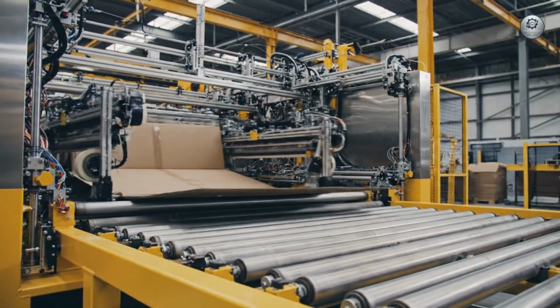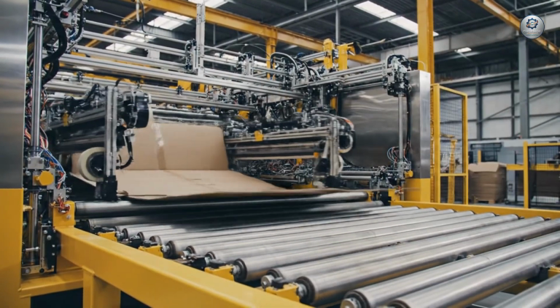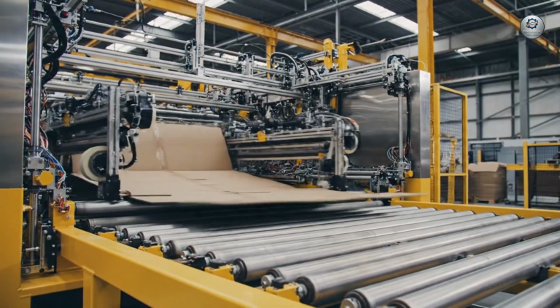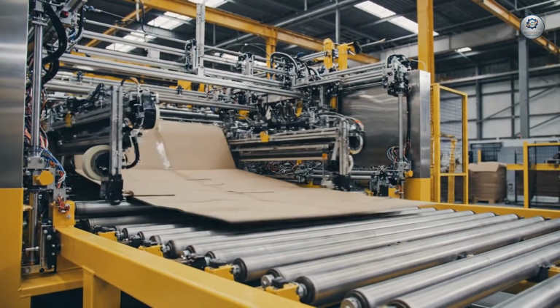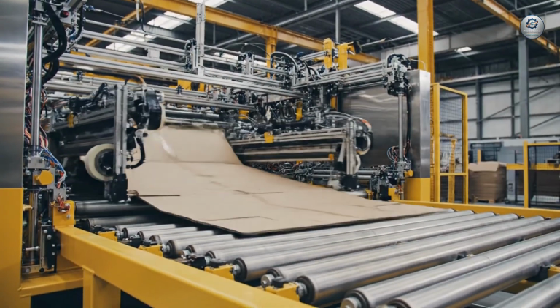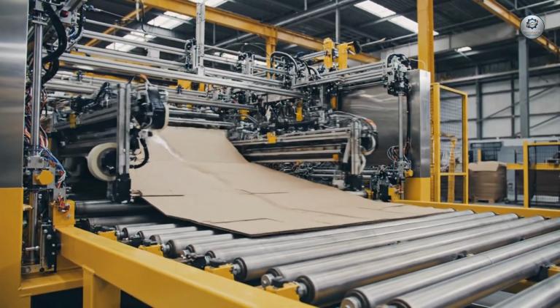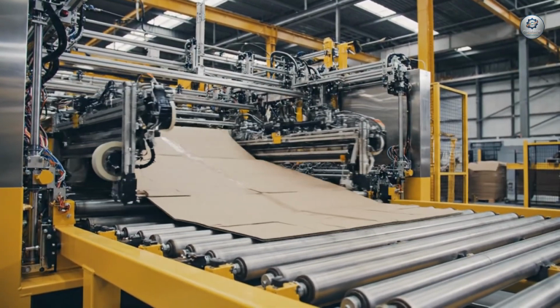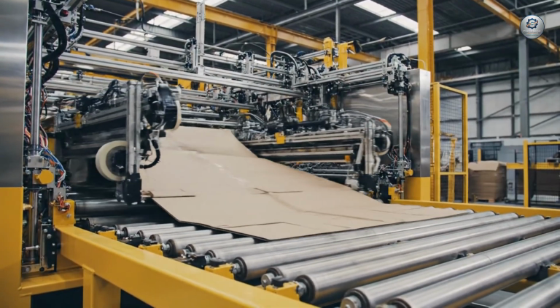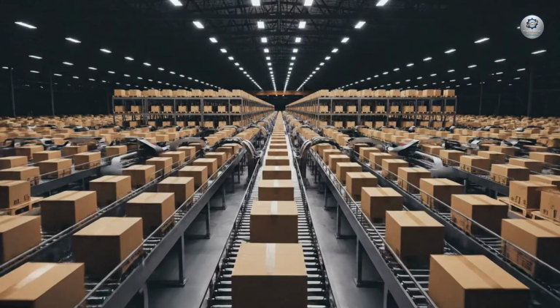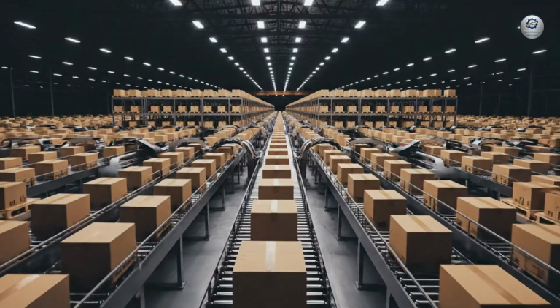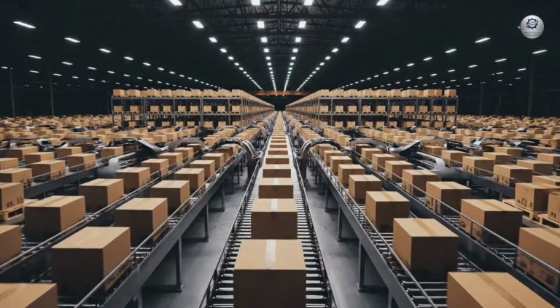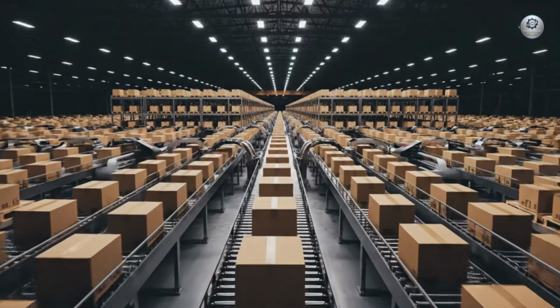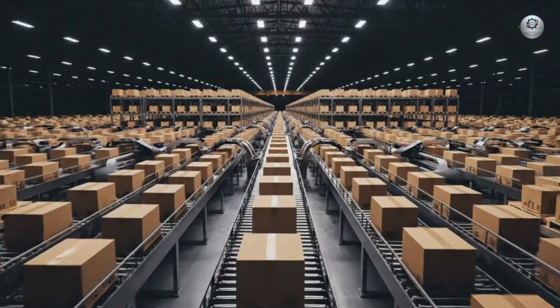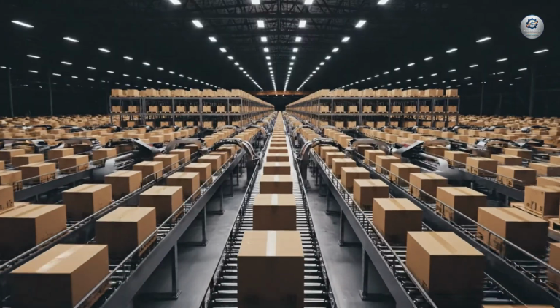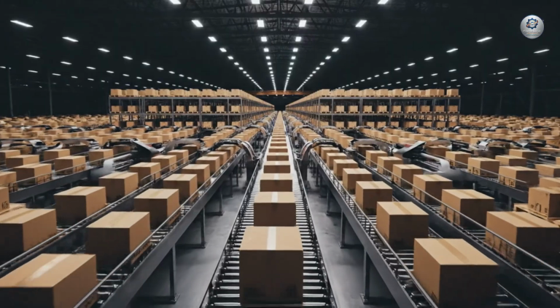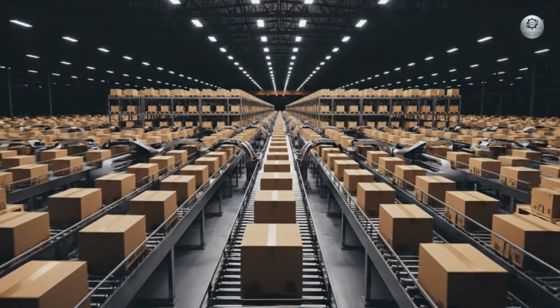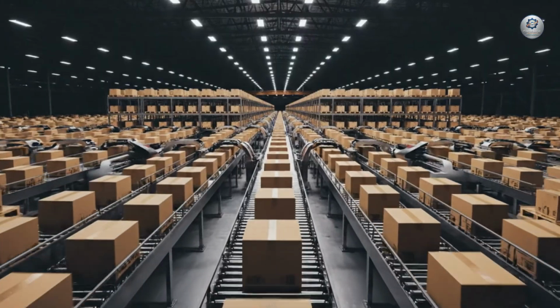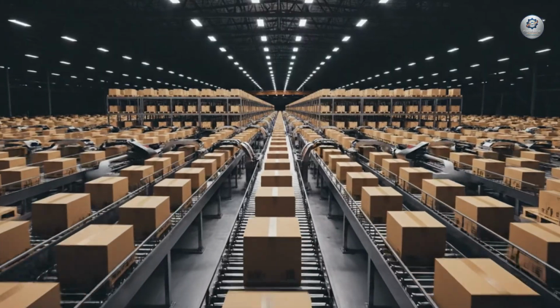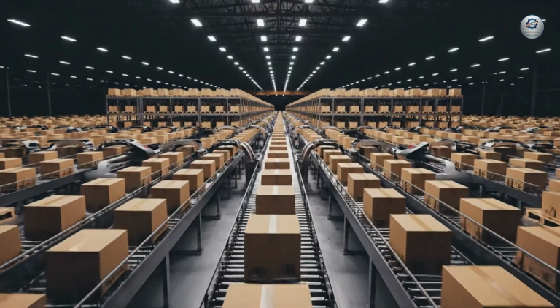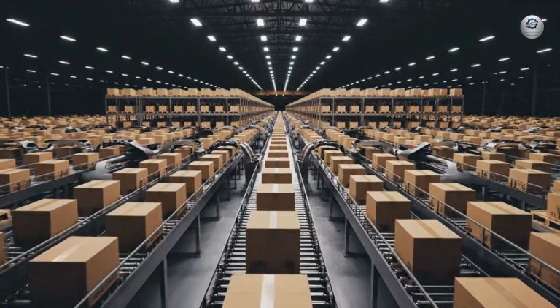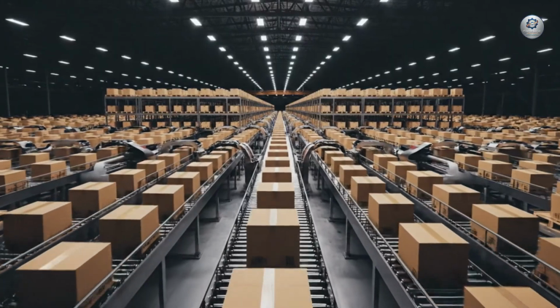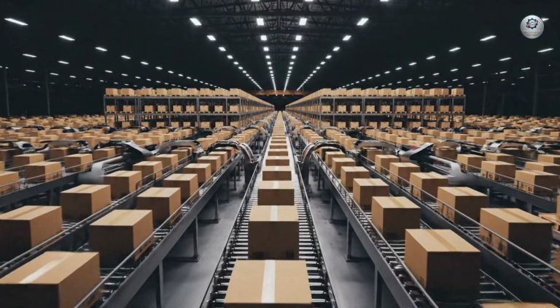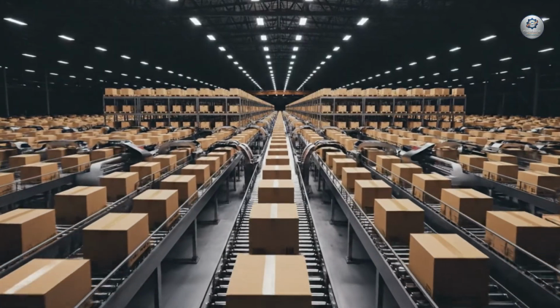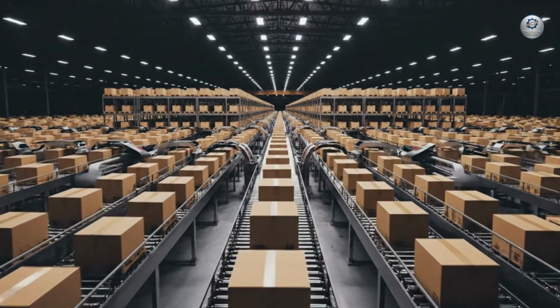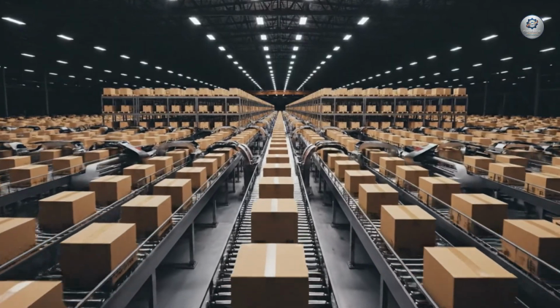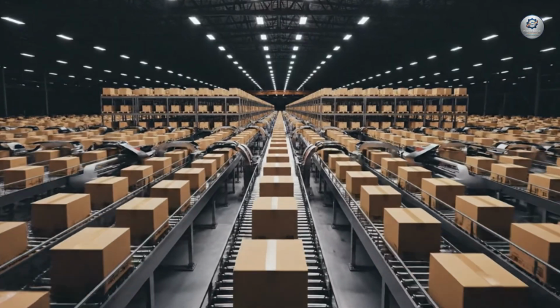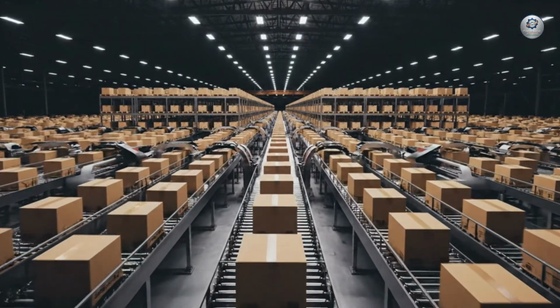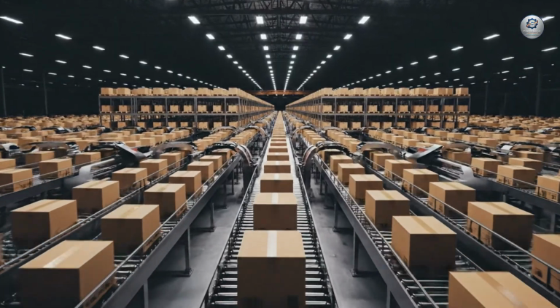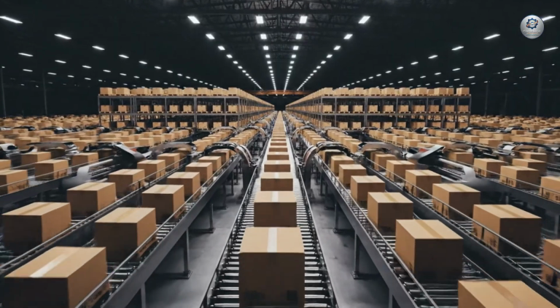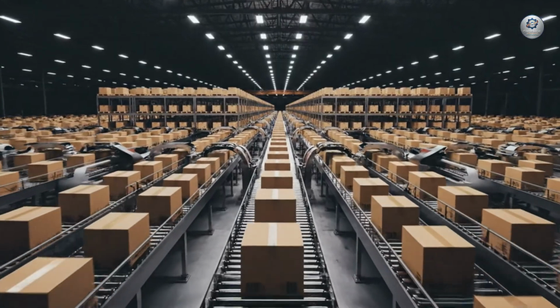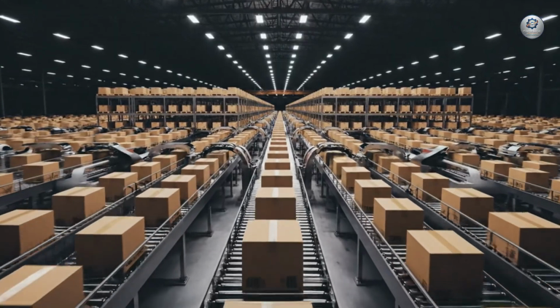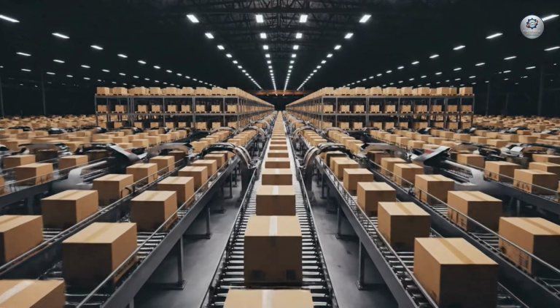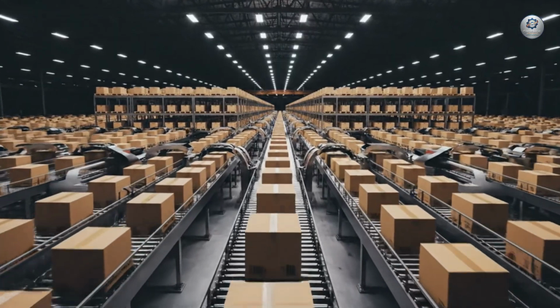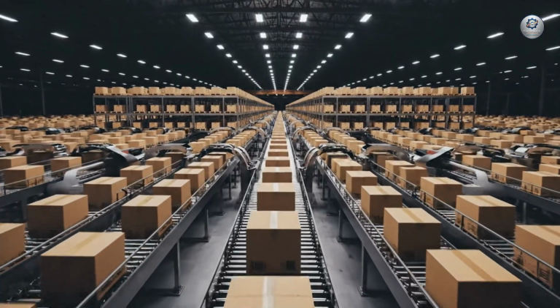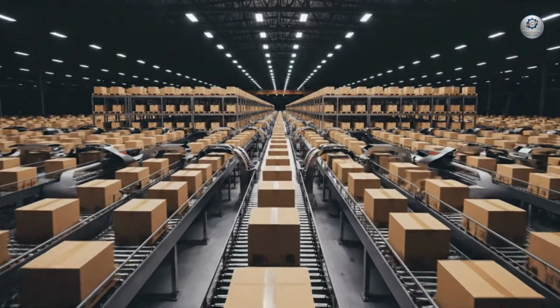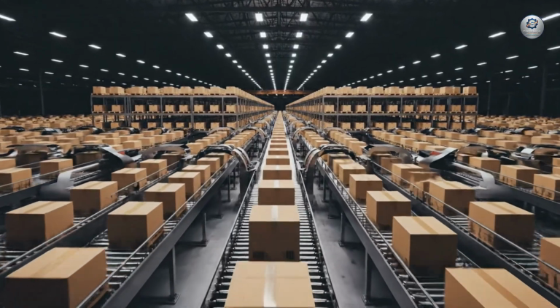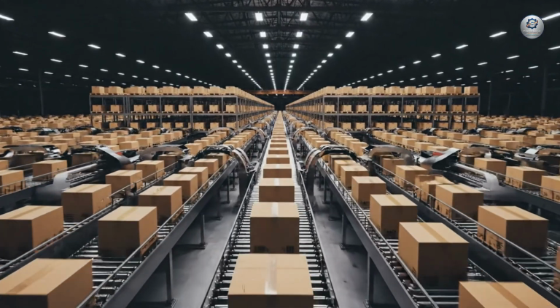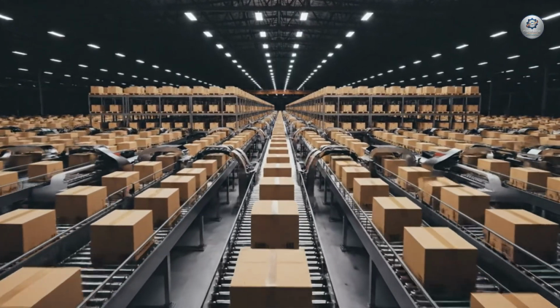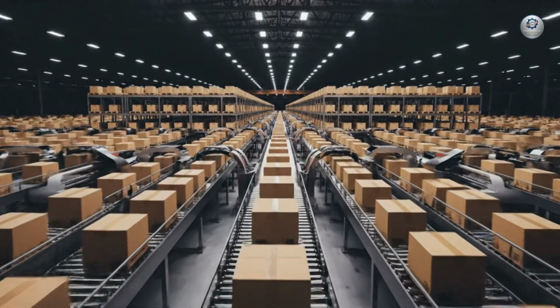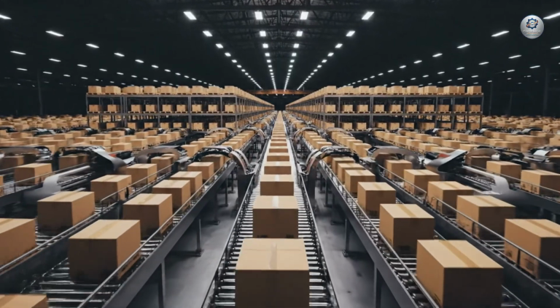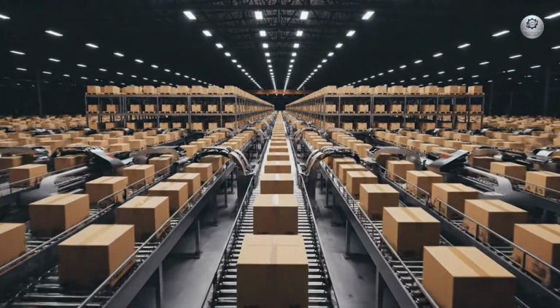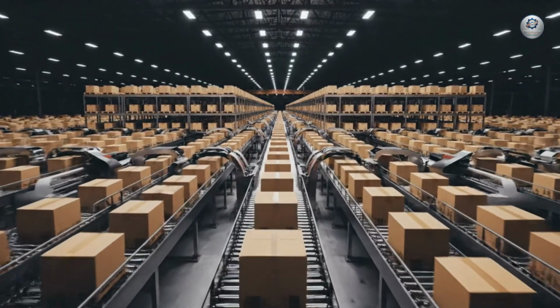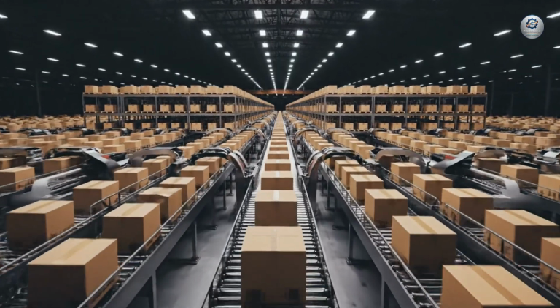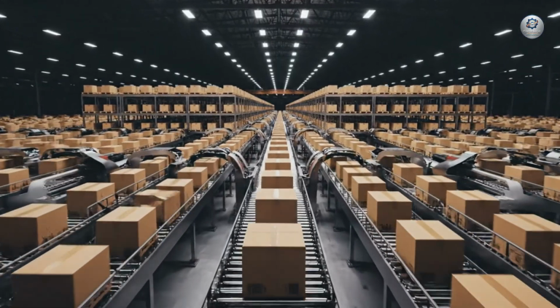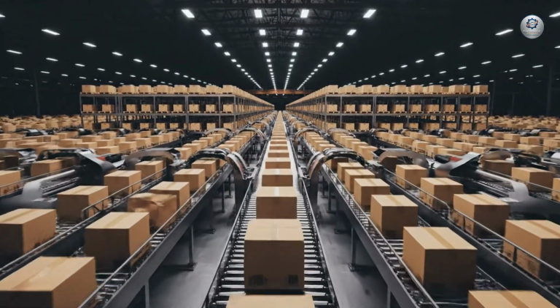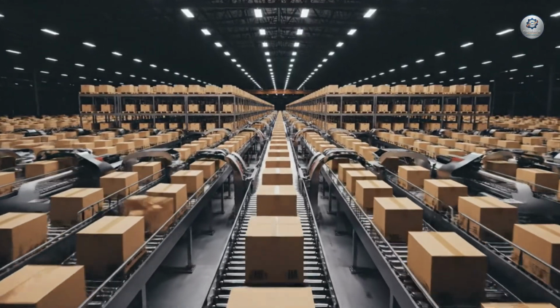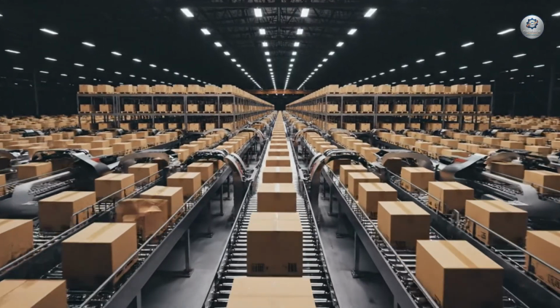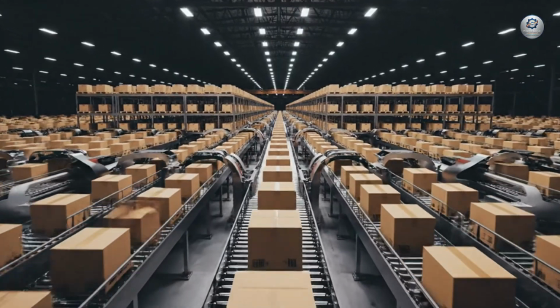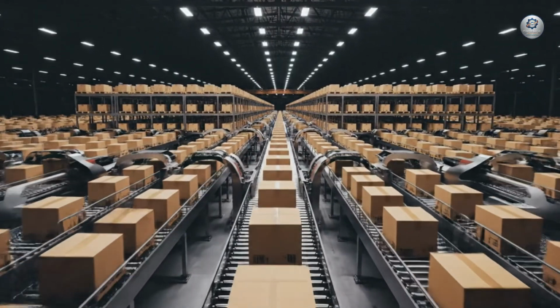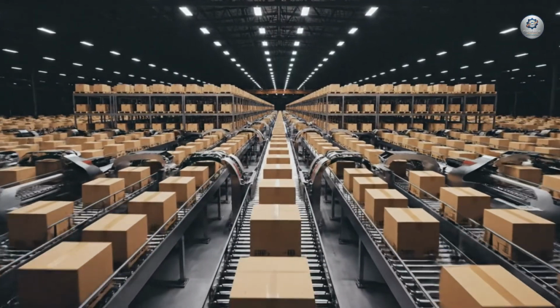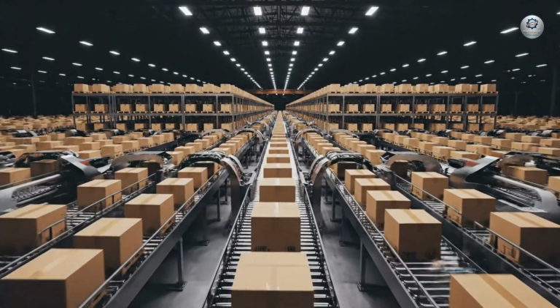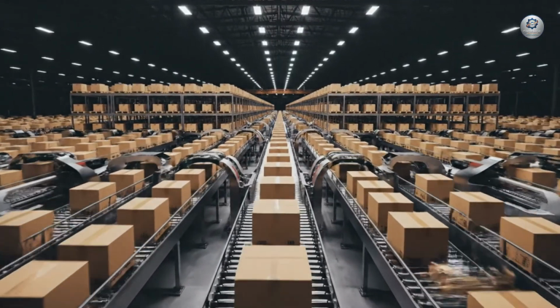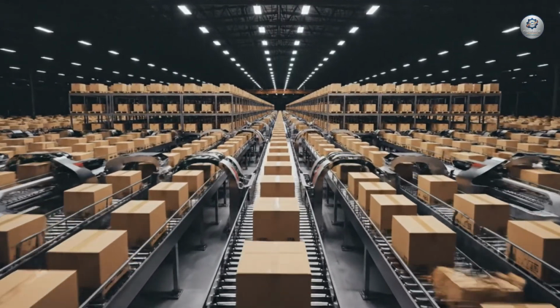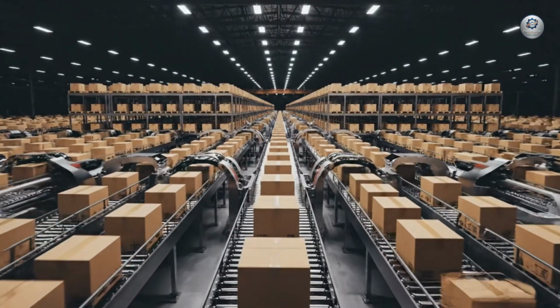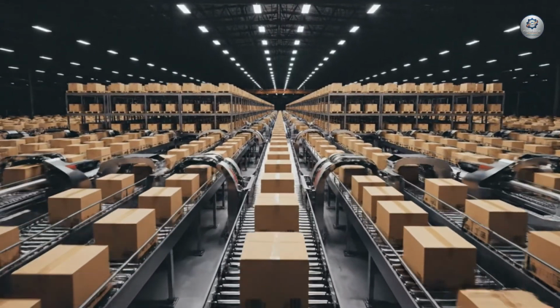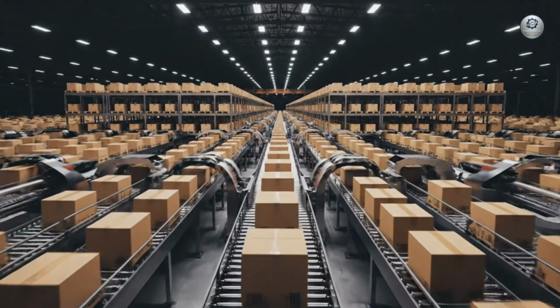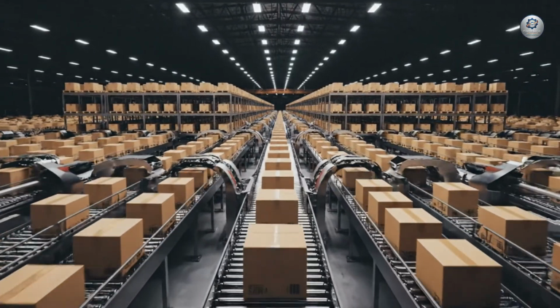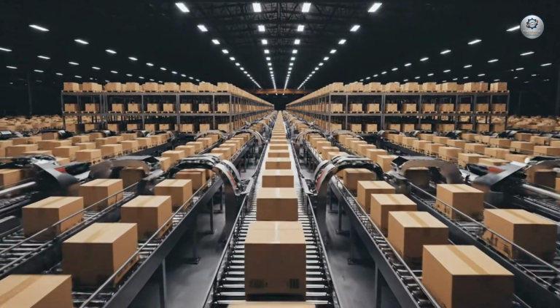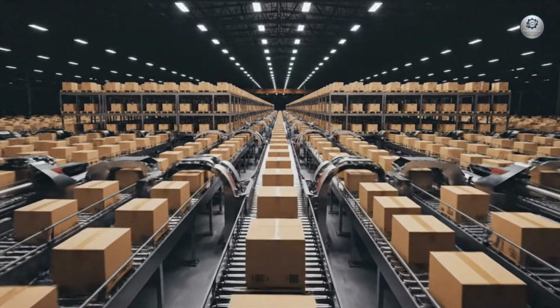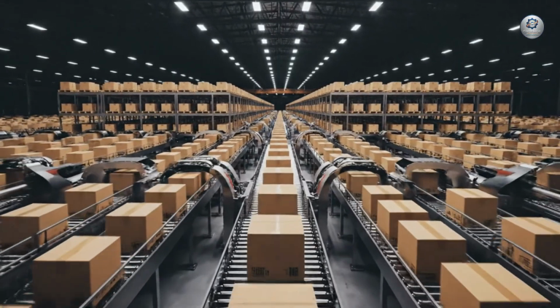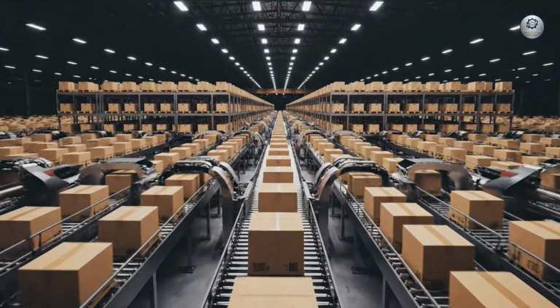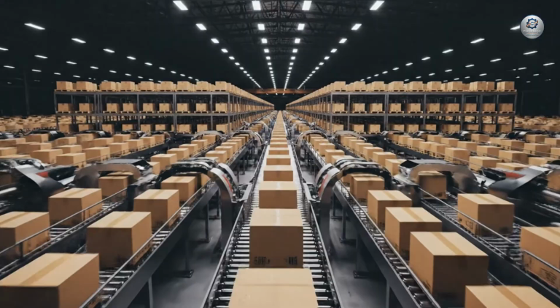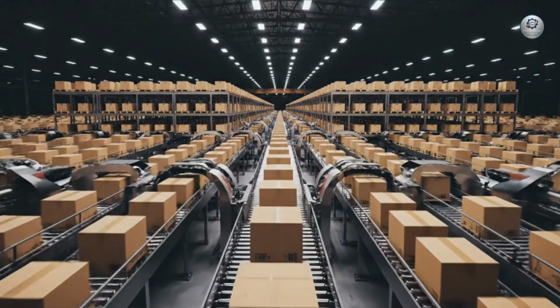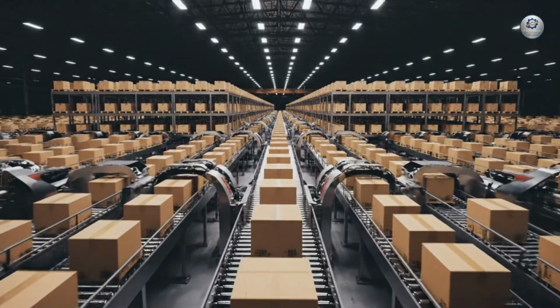The Logistics Center manages a flow of protein sufficient to supply entire continents.